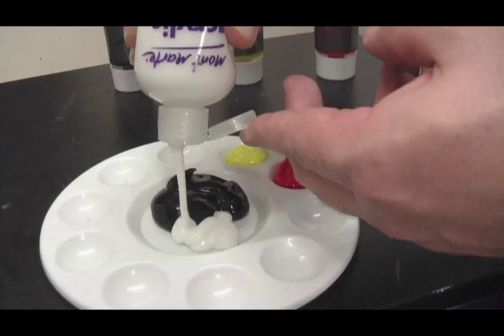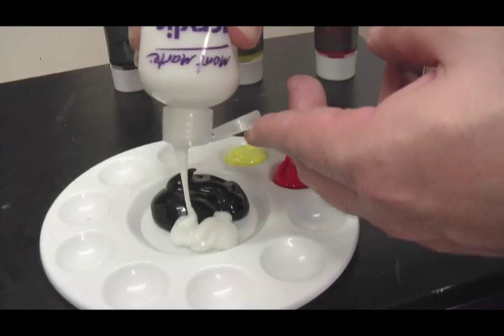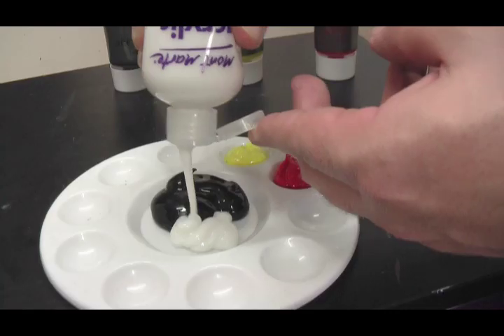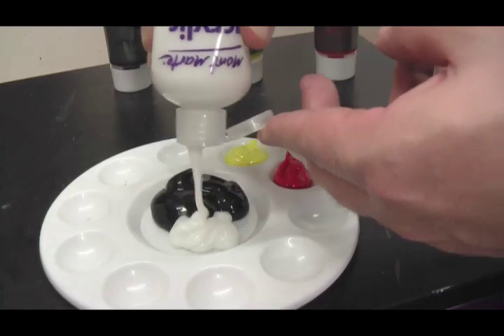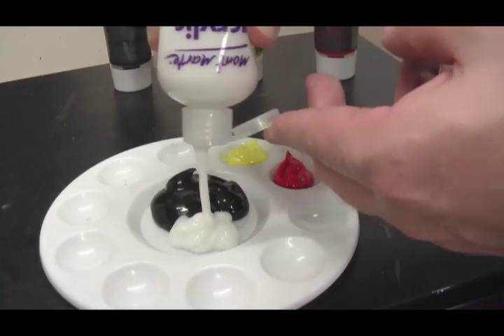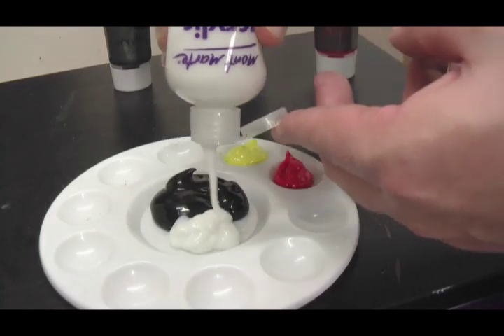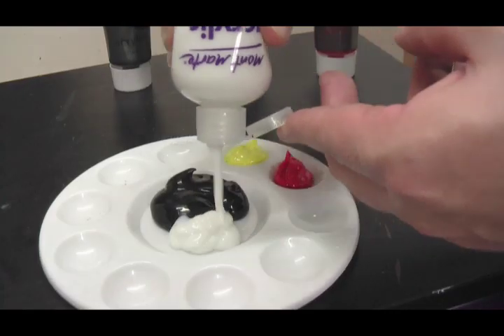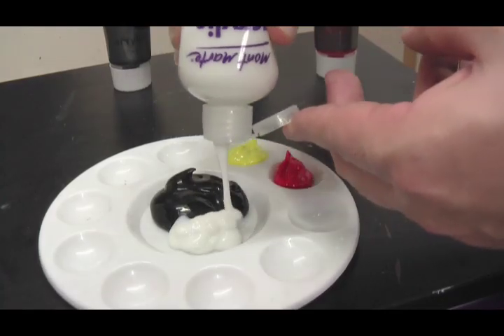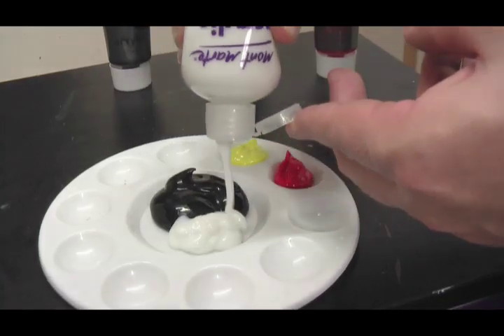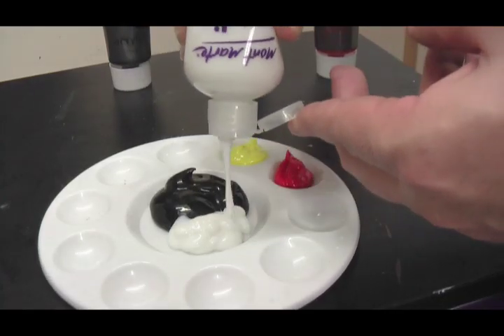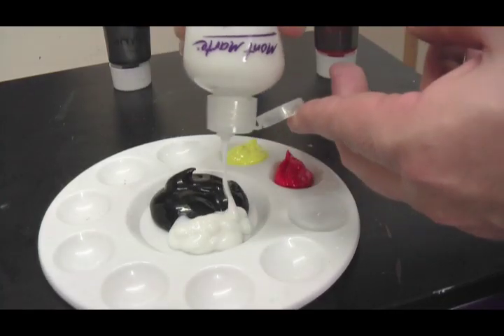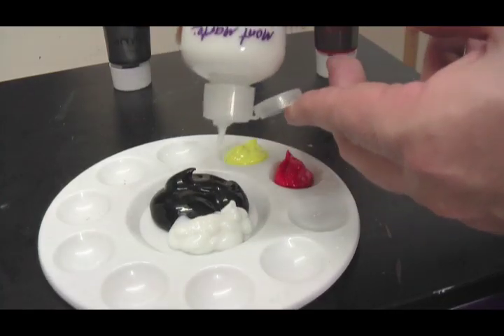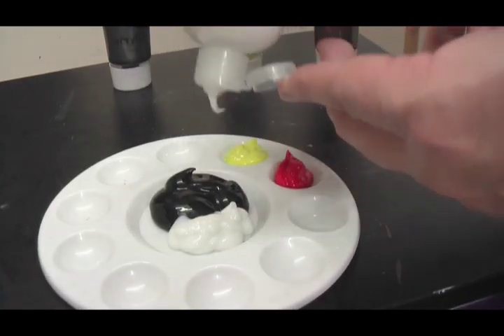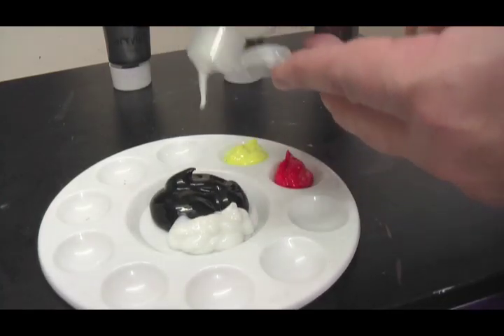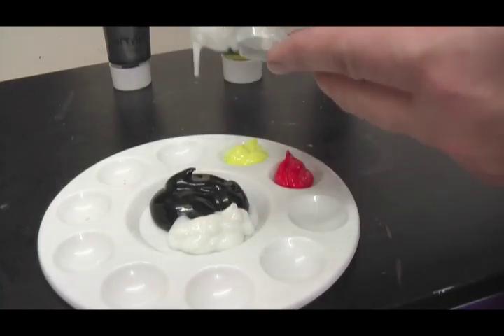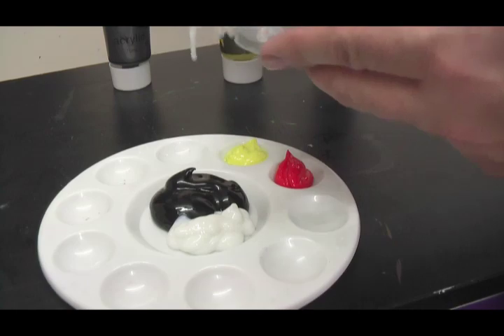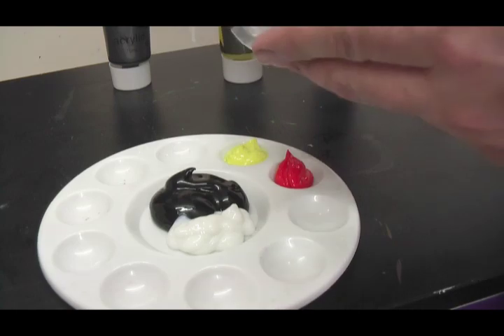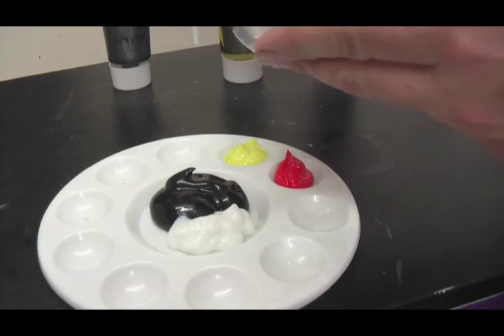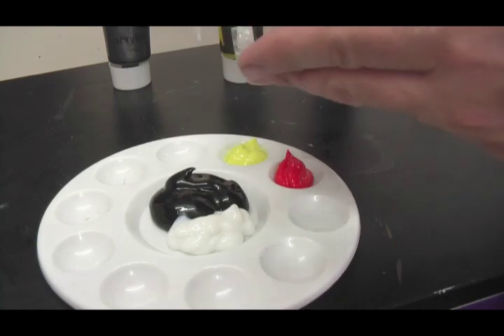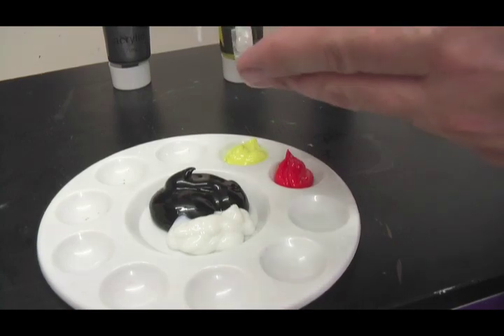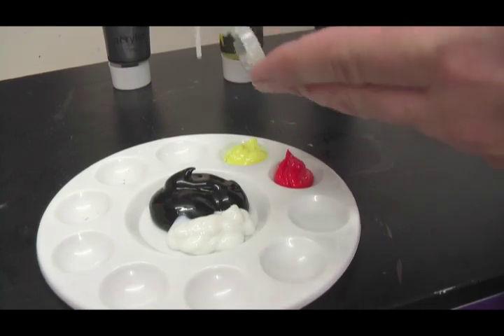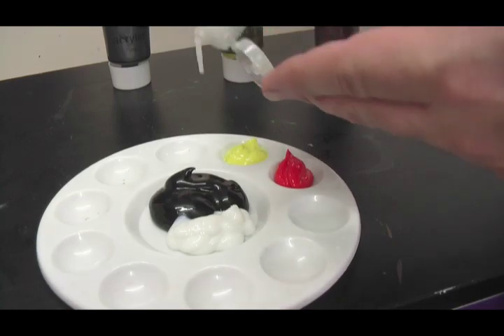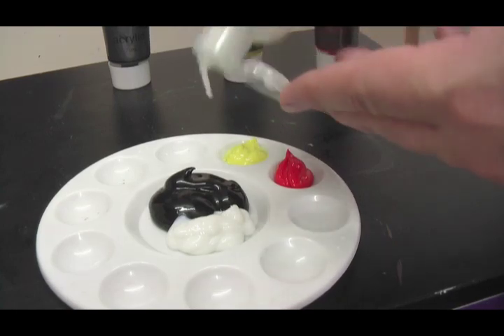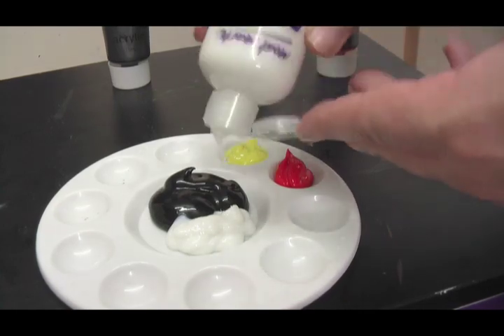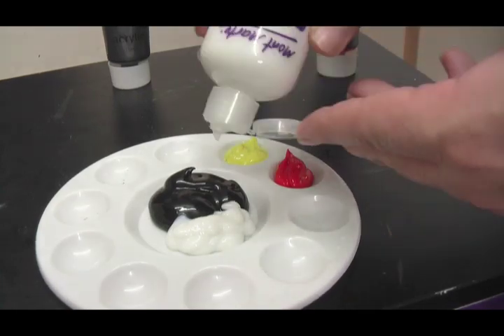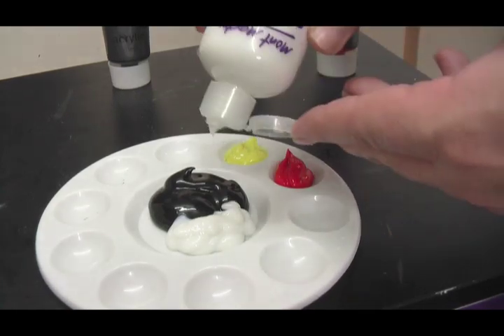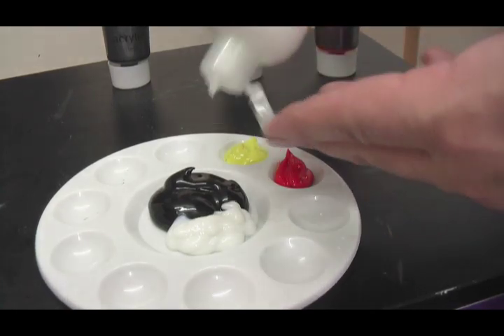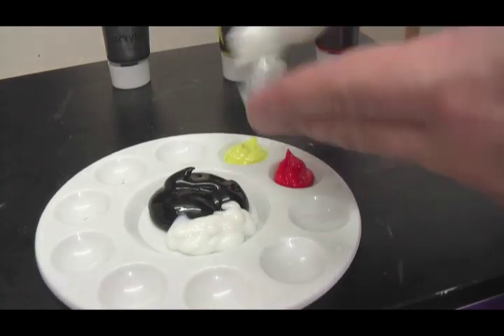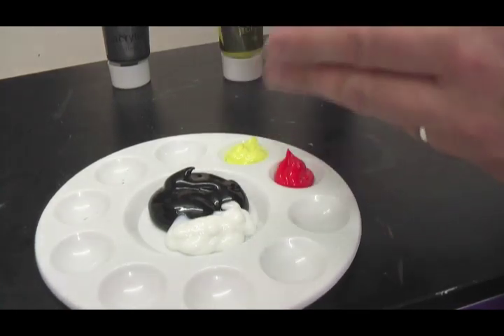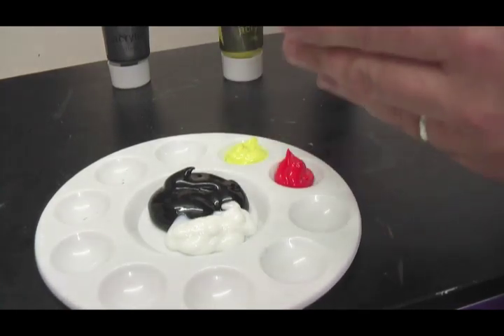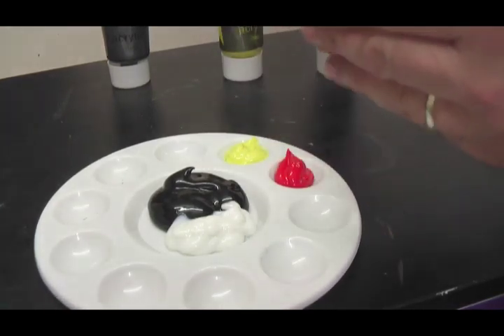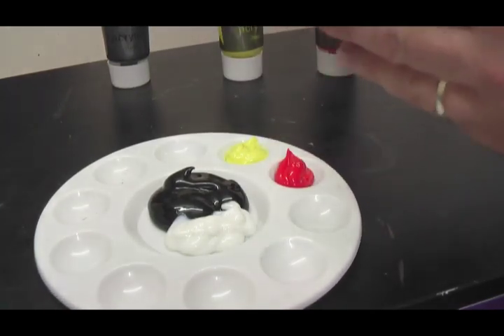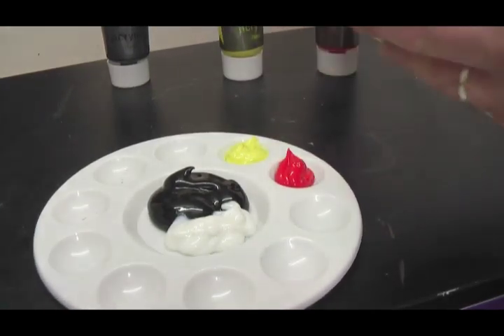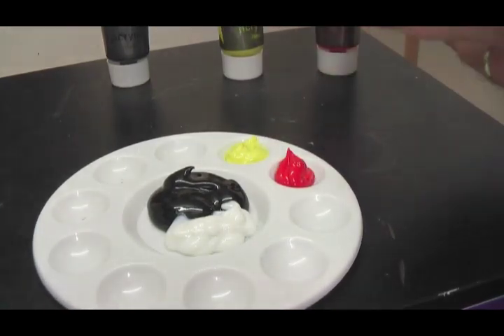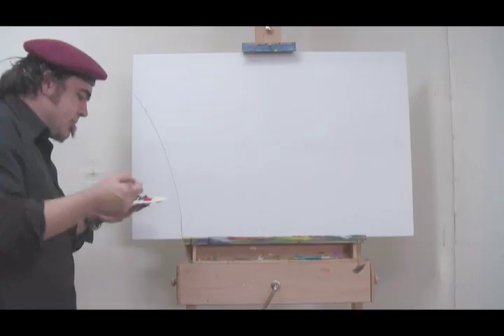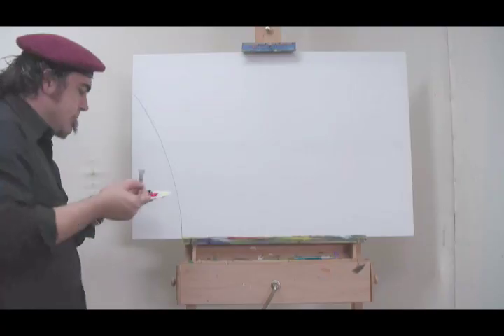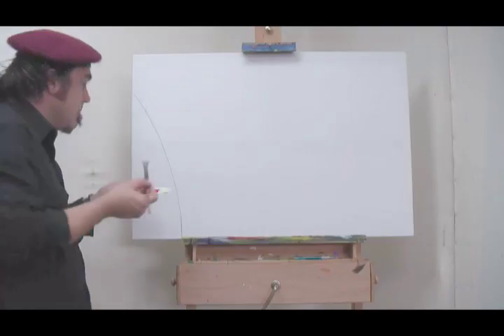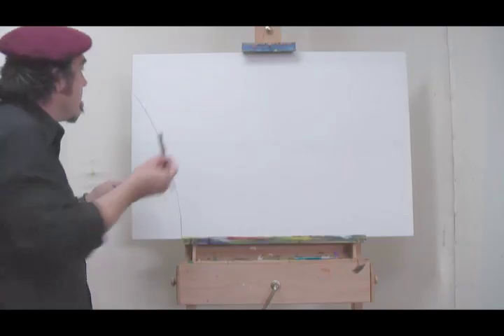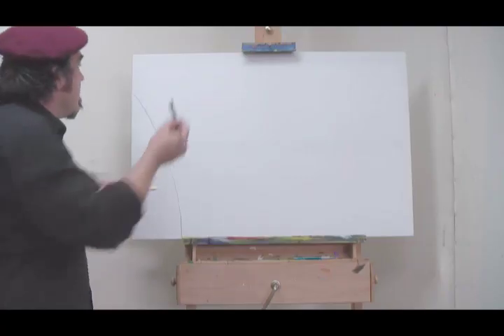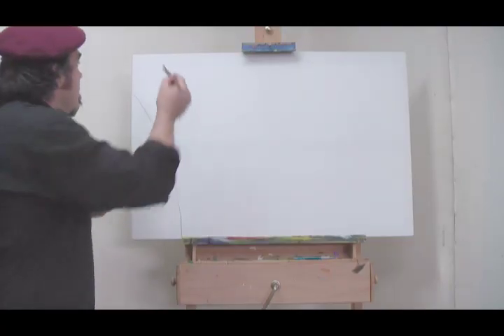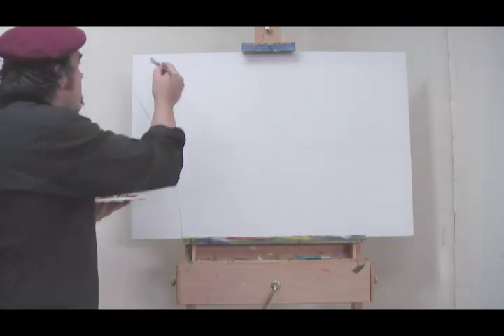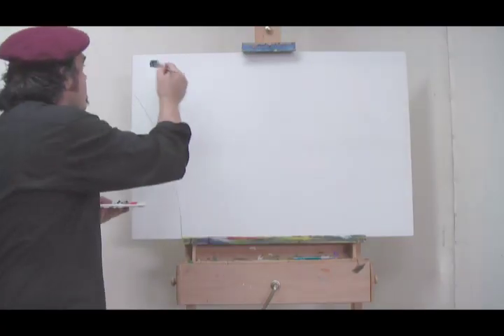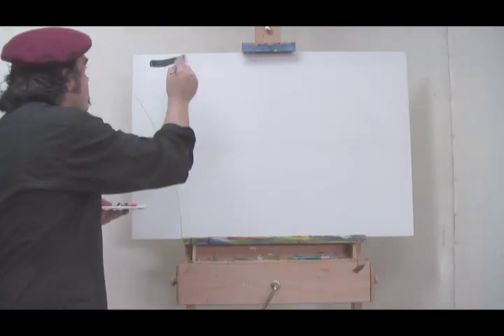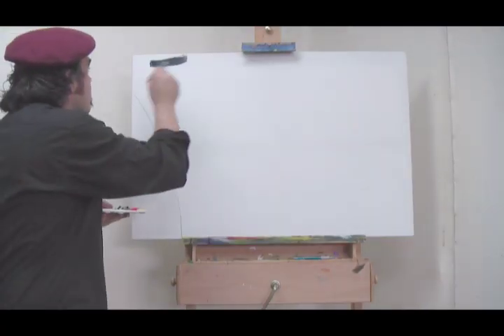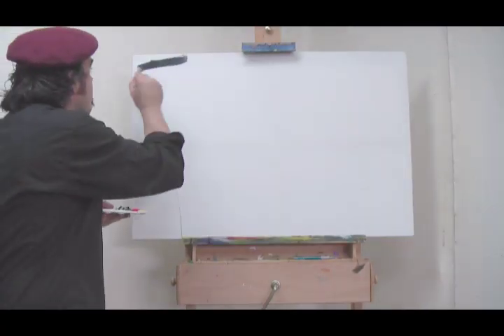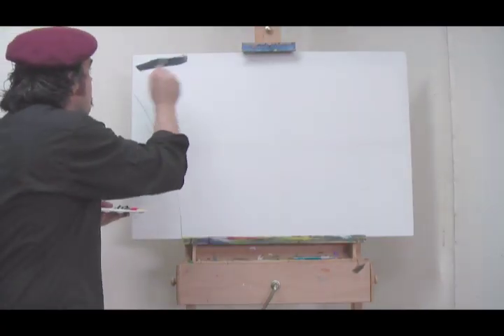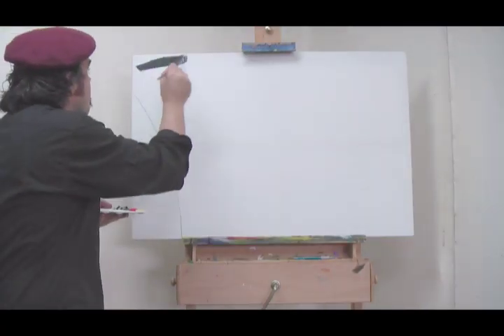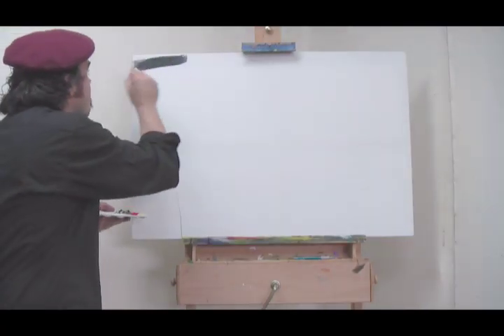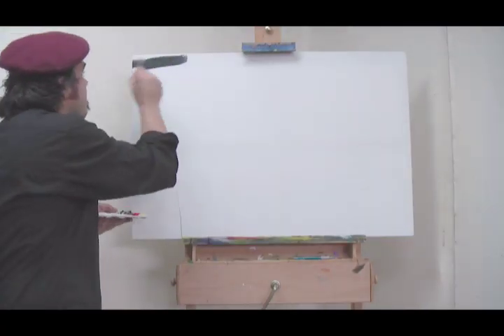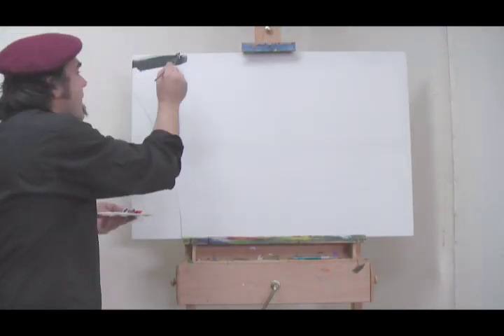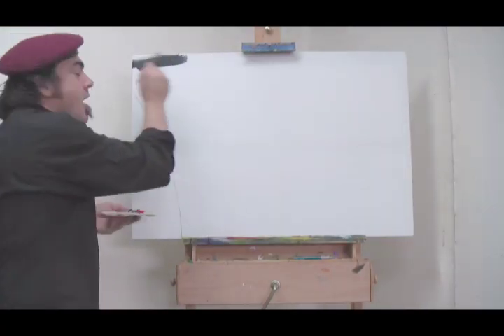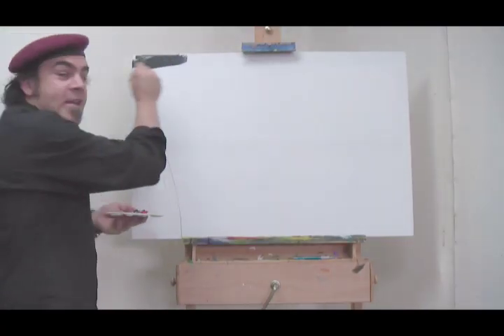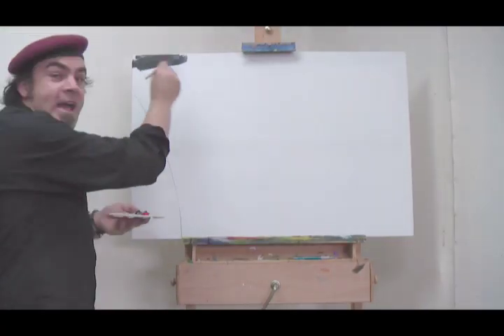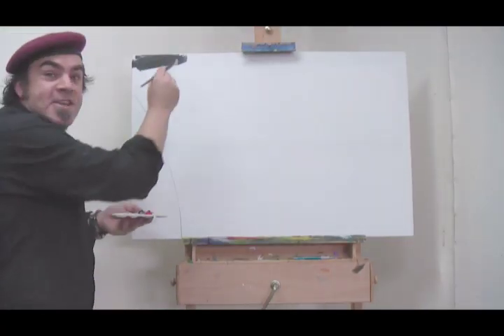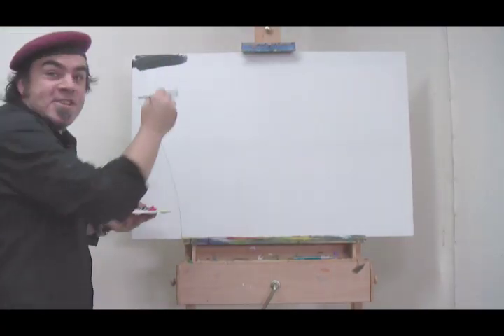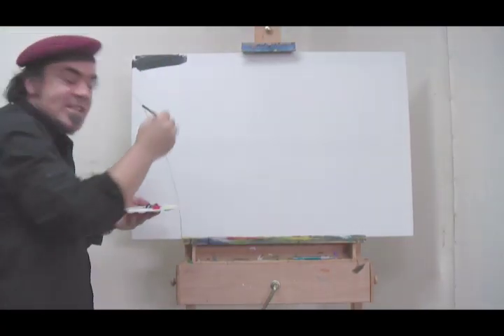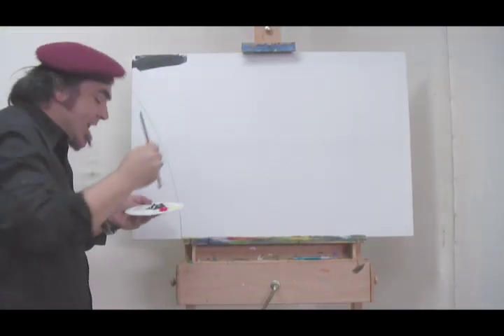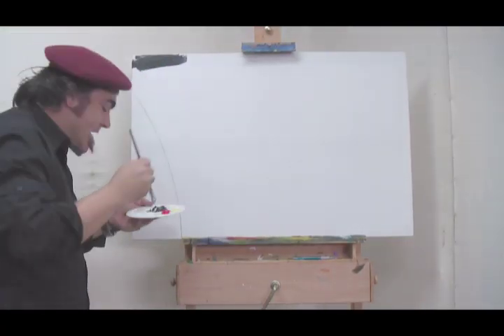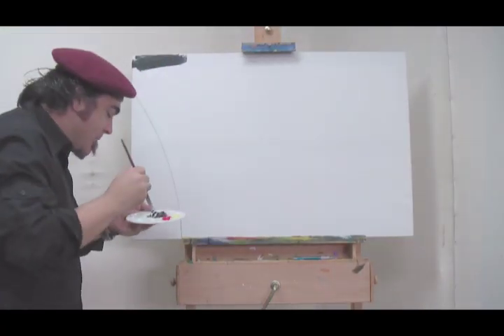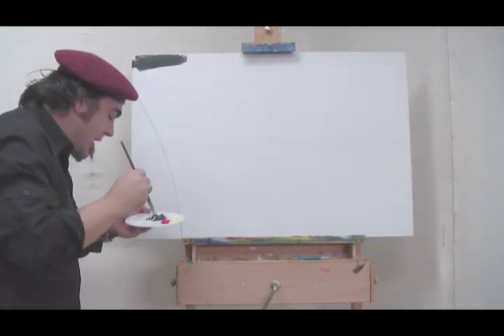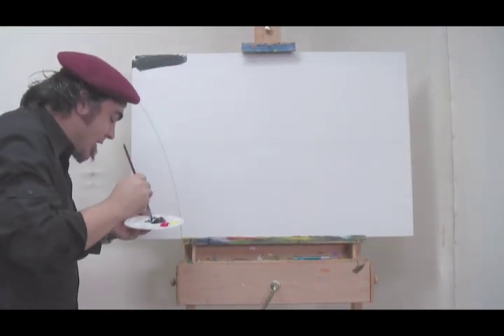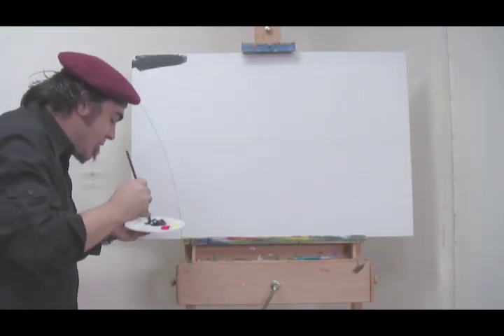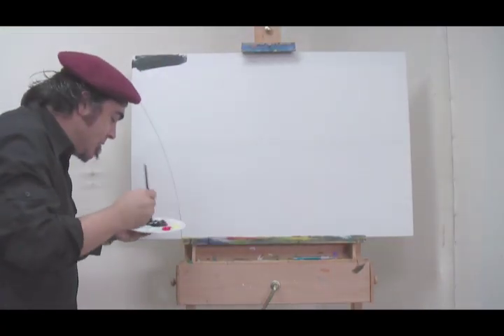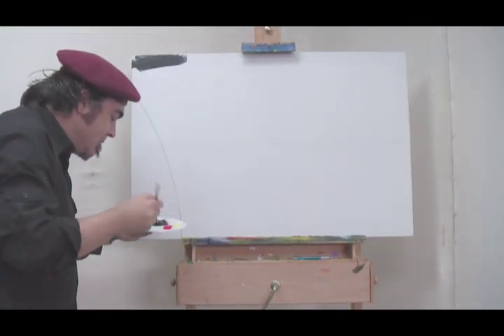To four parts black, mix in three parts gloss medium. Just lay your black on.